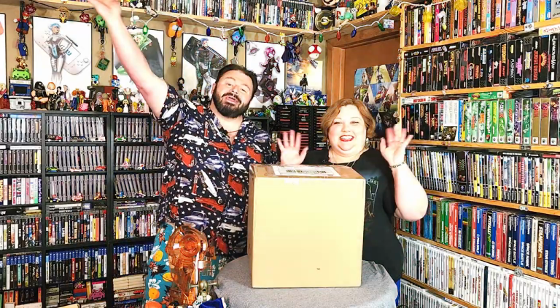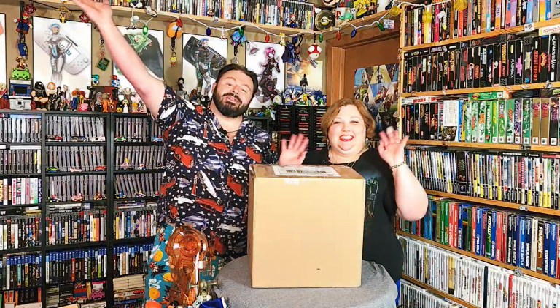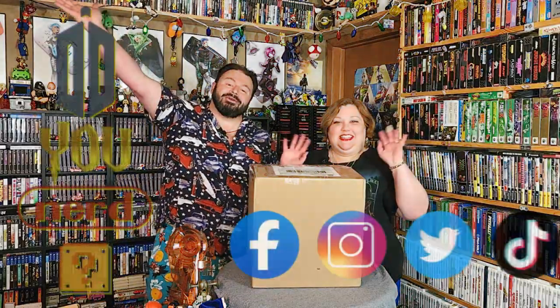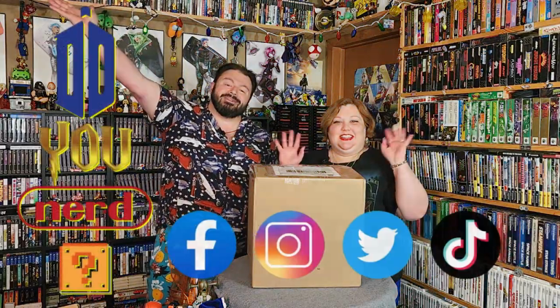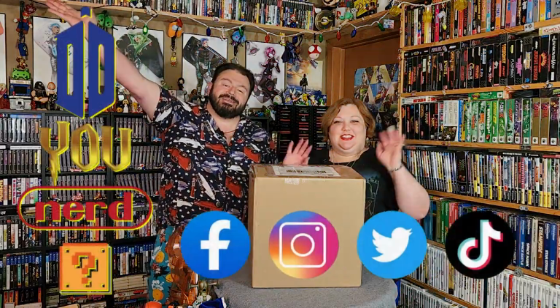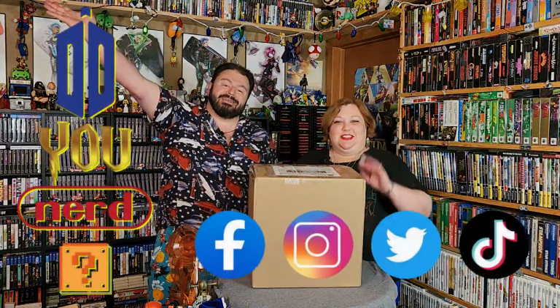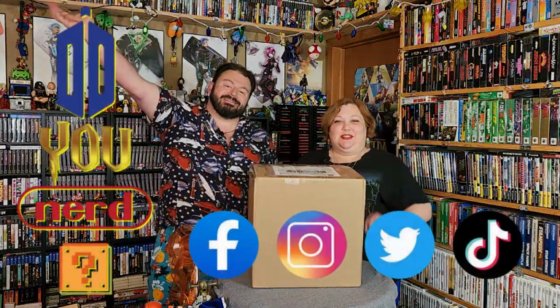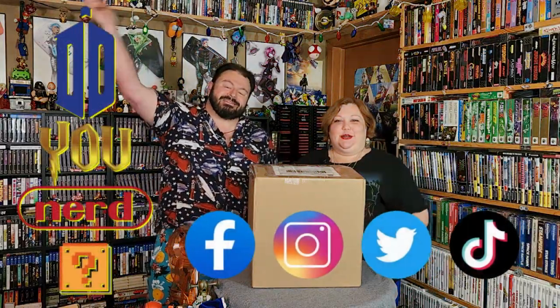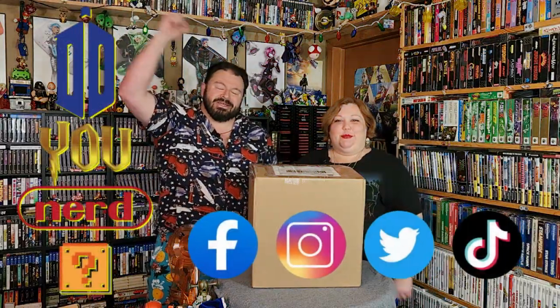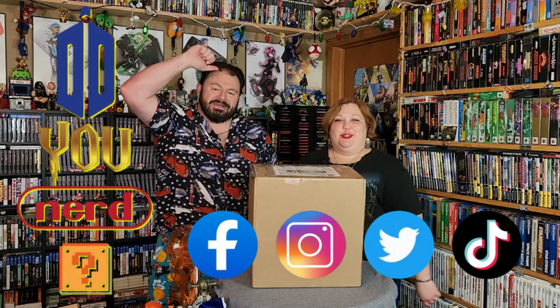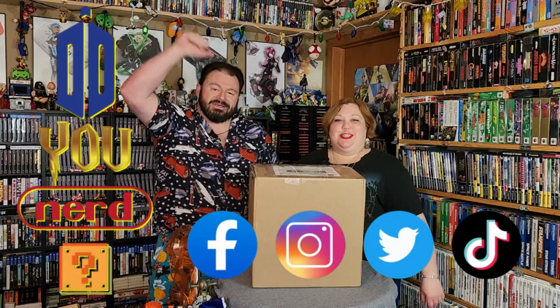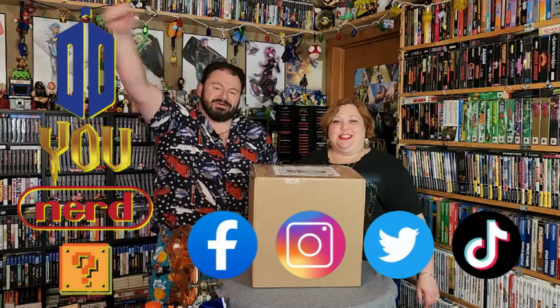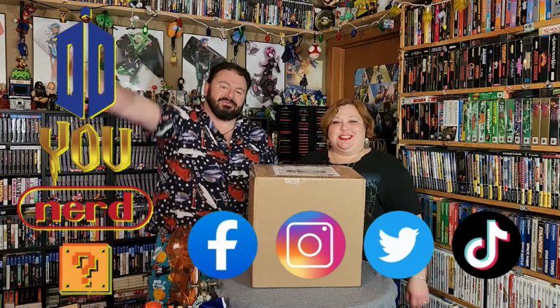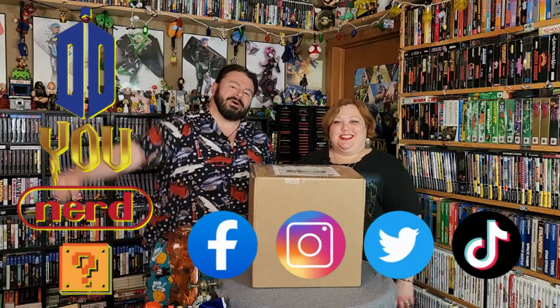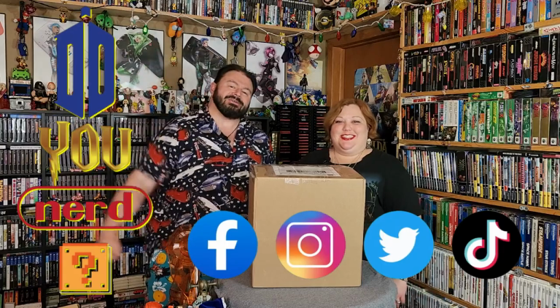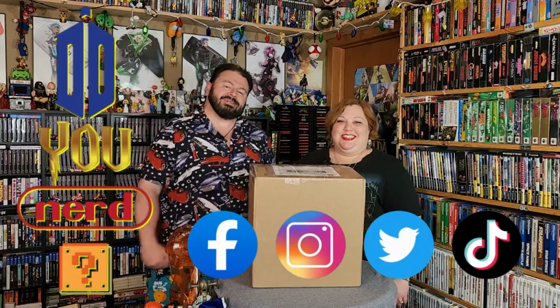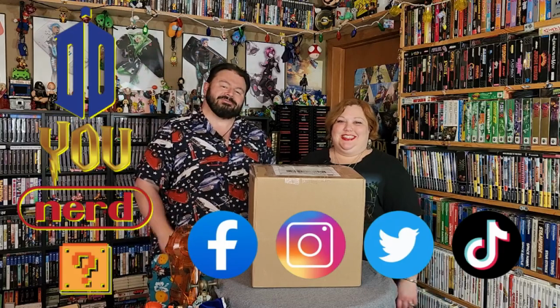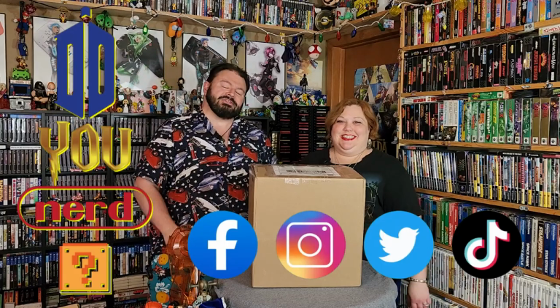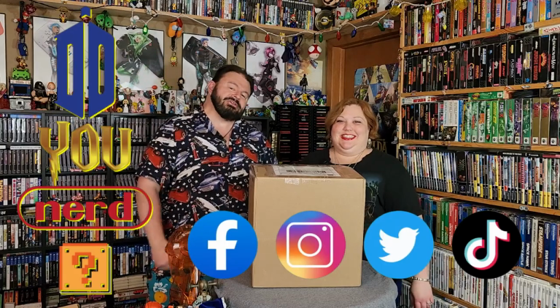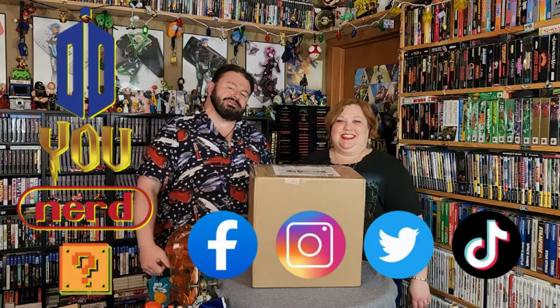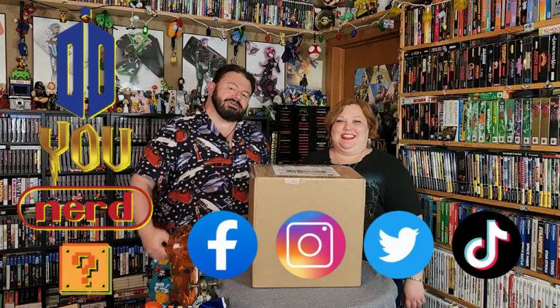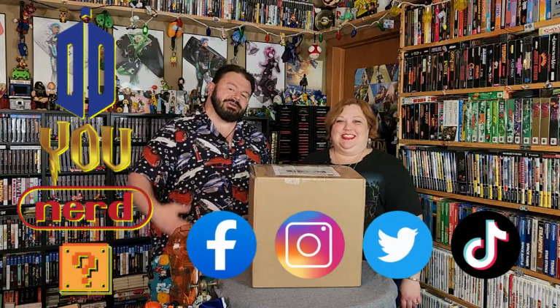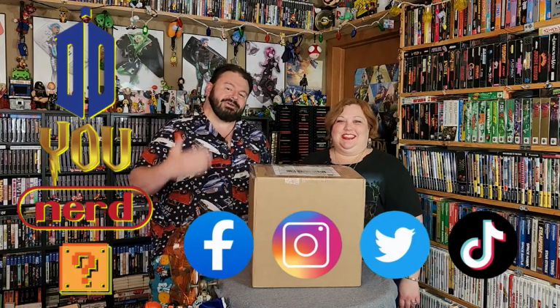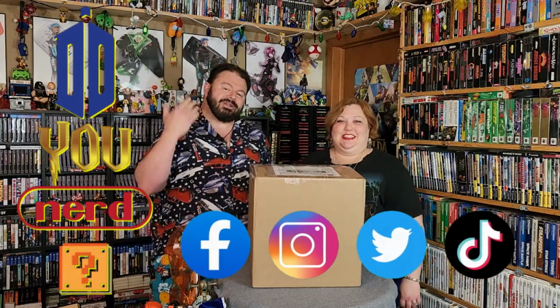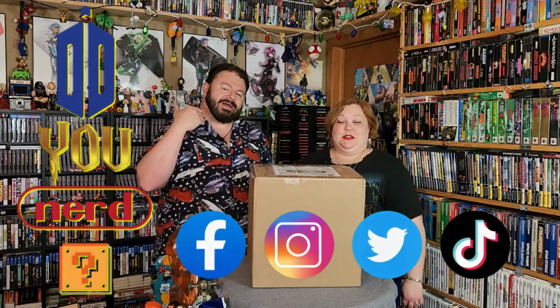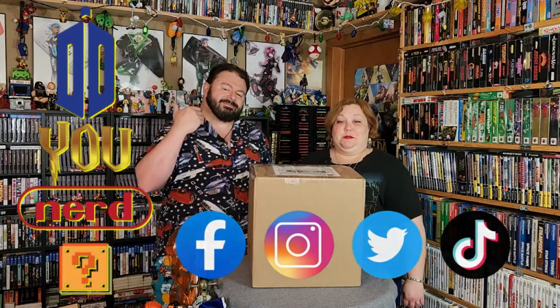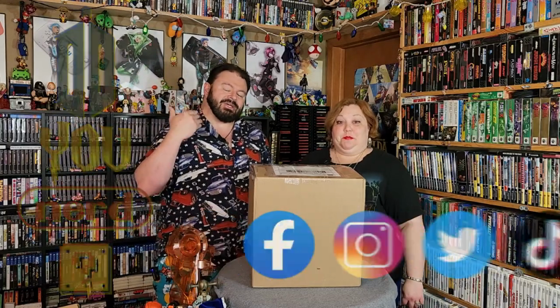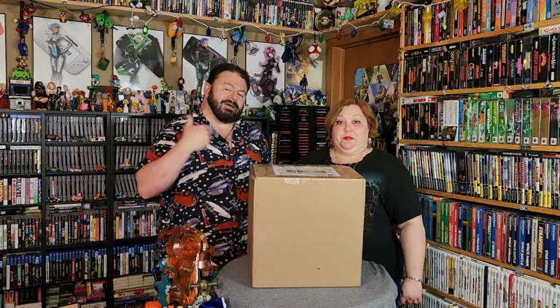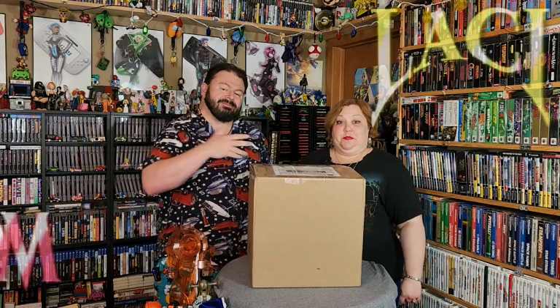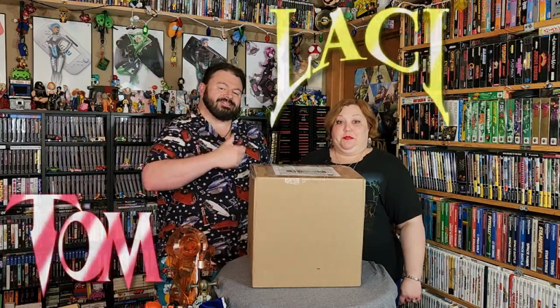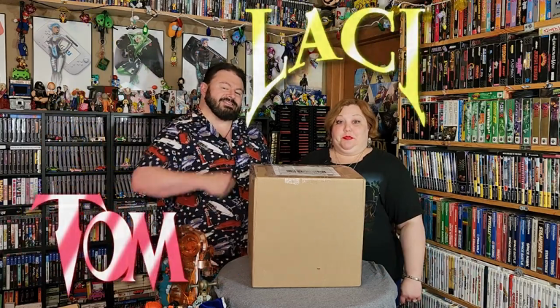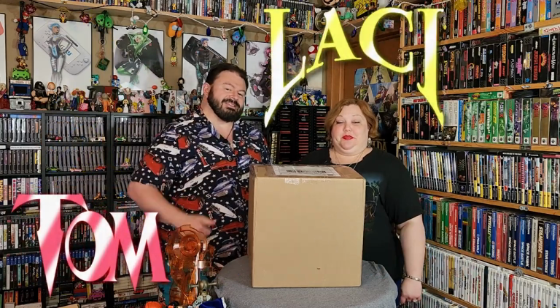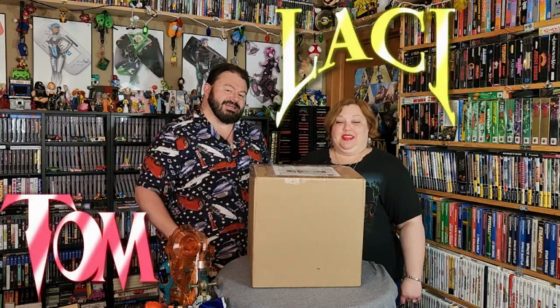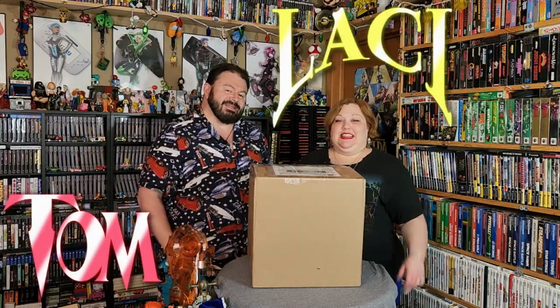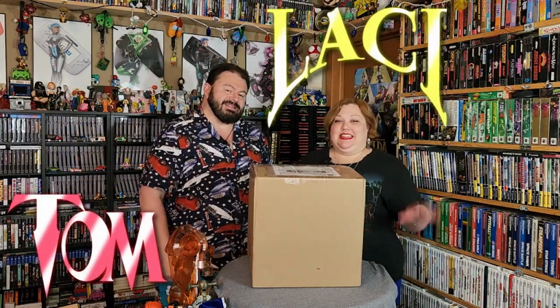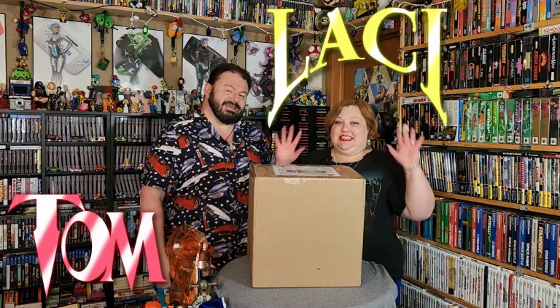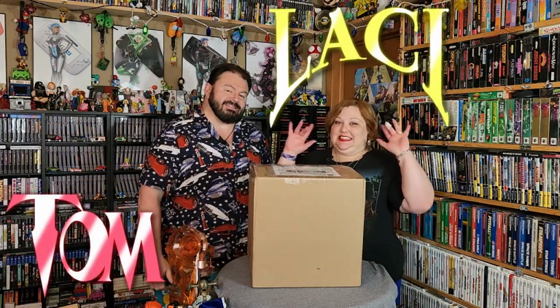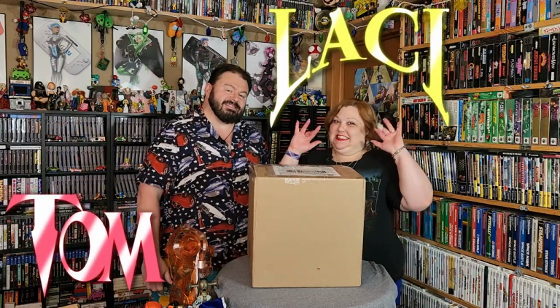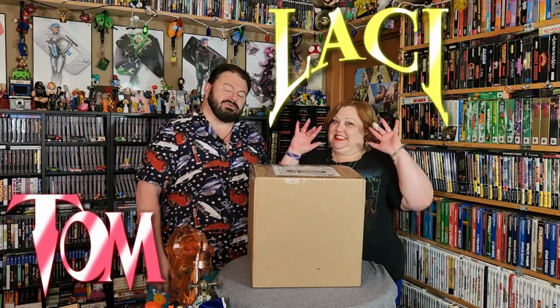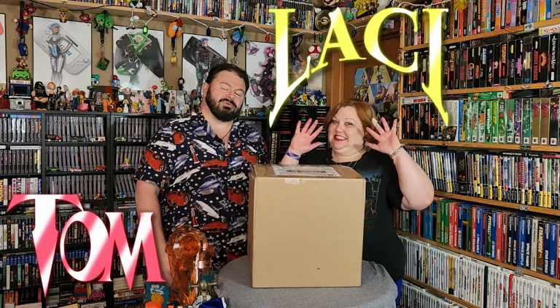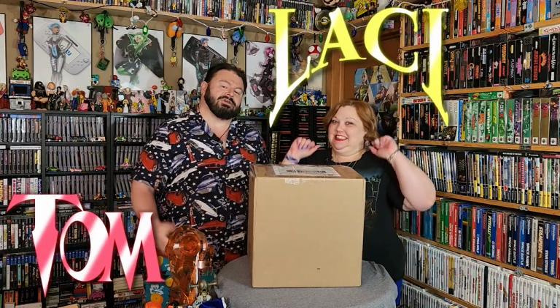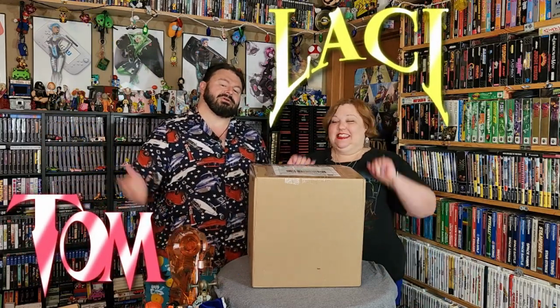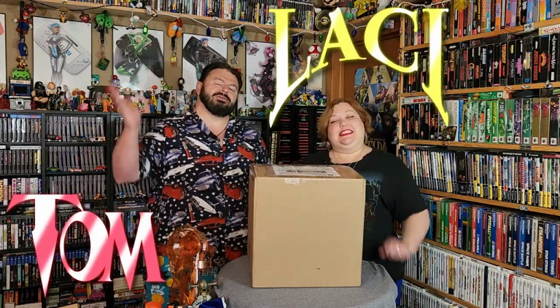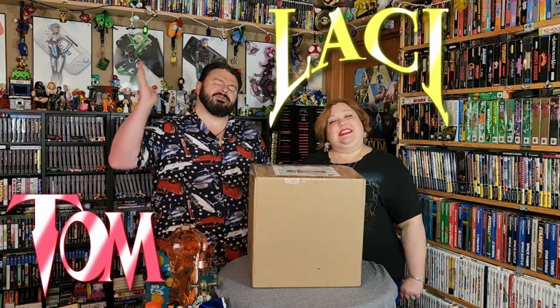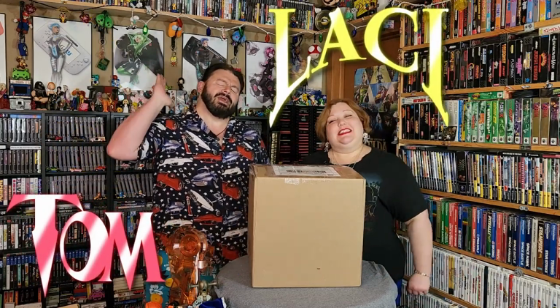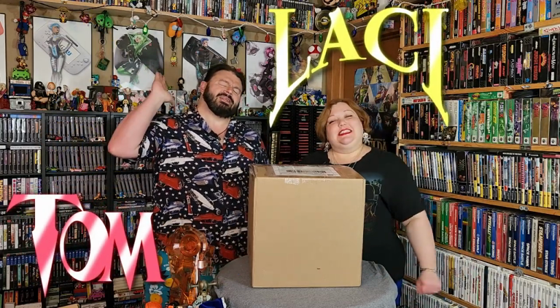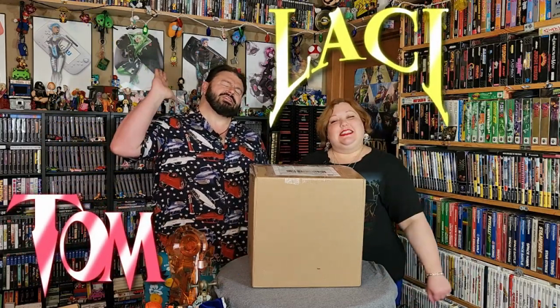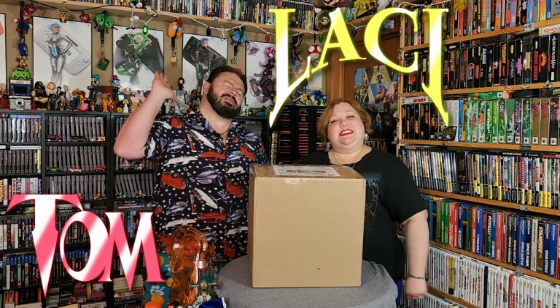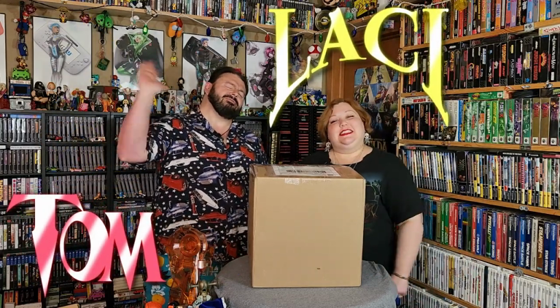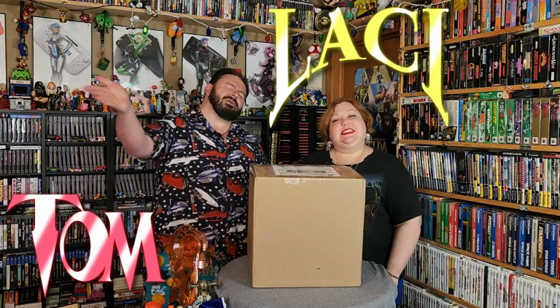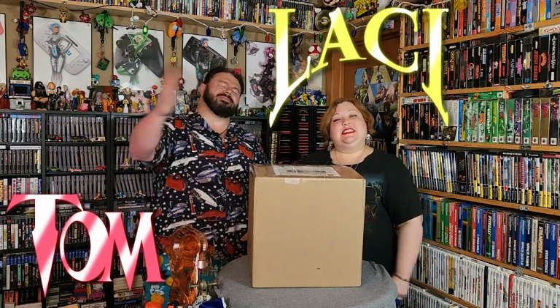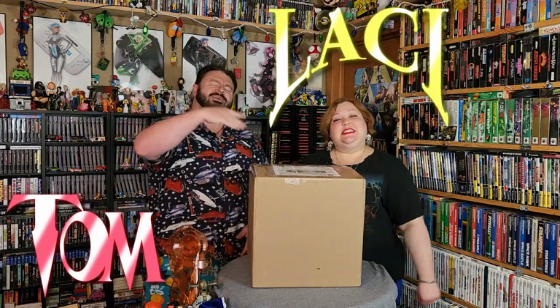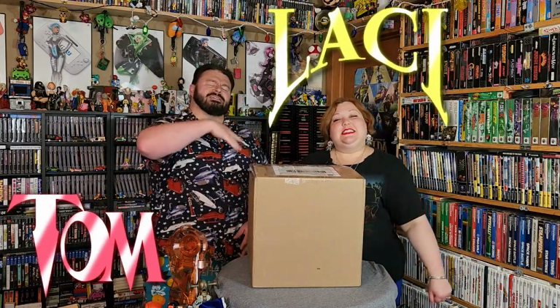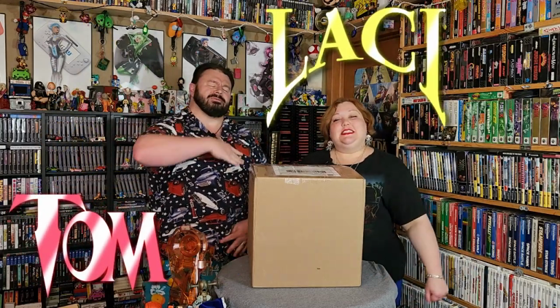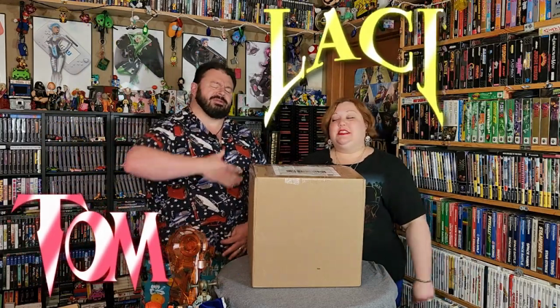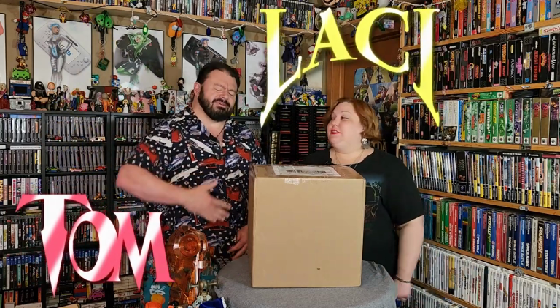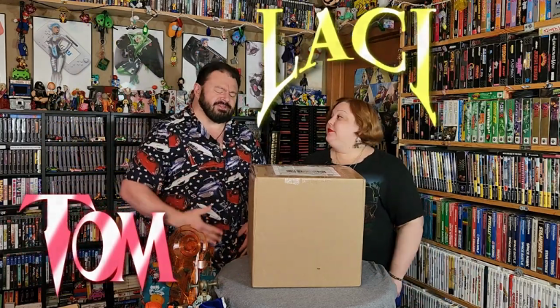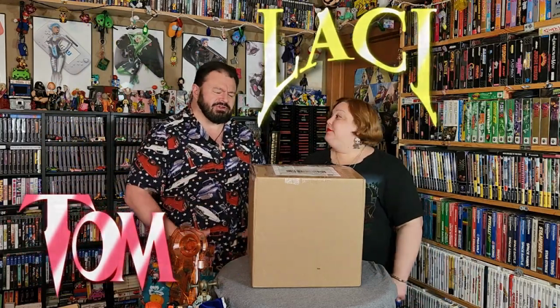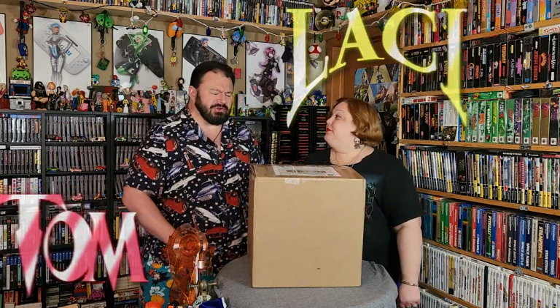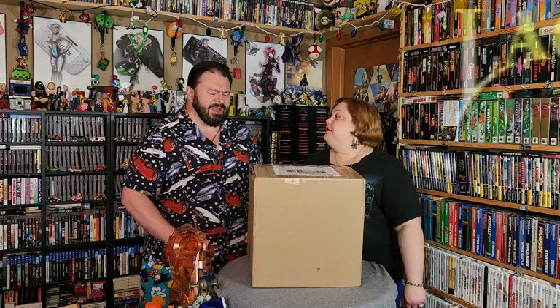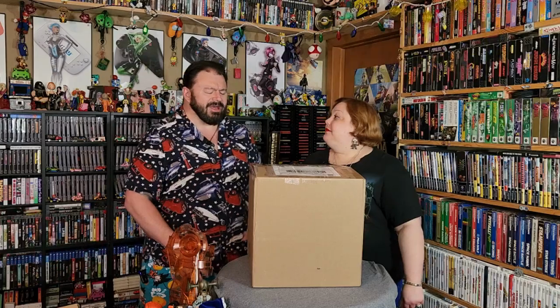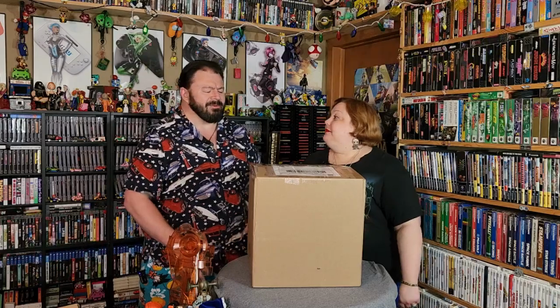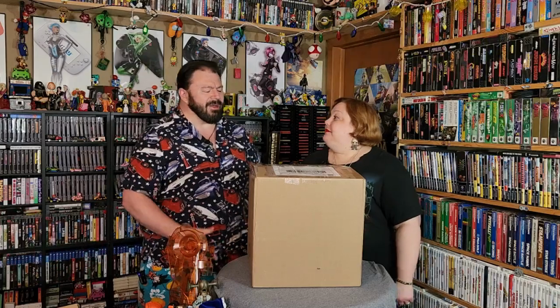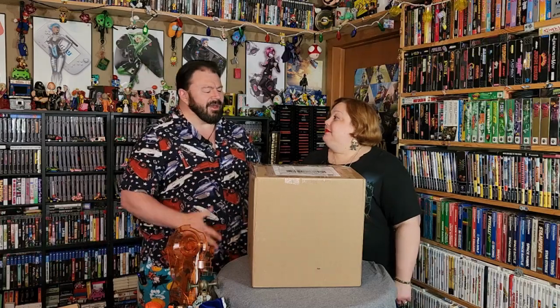Hey nerdlings! What's up nerdlings? Welcome to Do Ya Nerd. I'm Tom, this is Lady Lacey. We are a variety channel of all the things that we love to nerd out about.